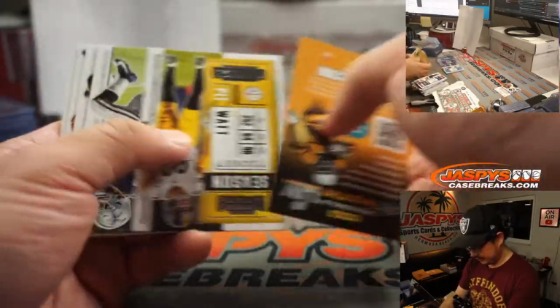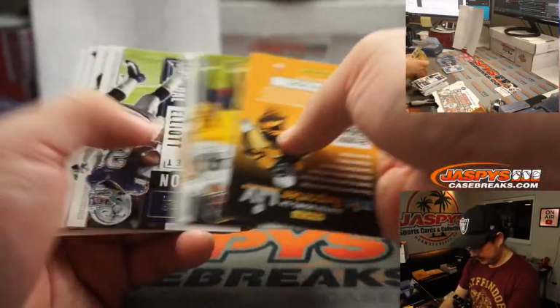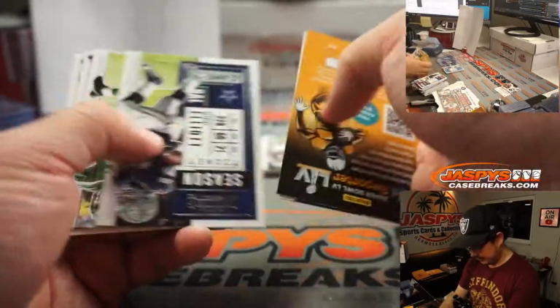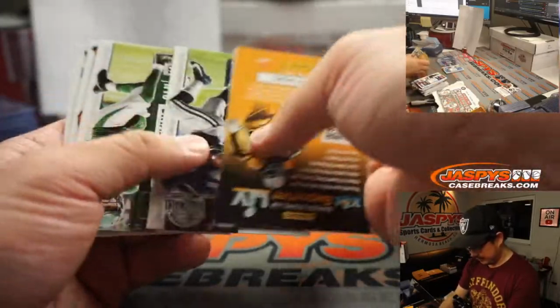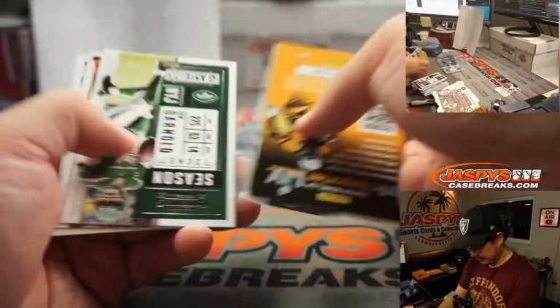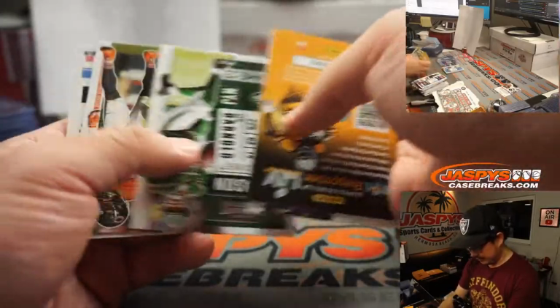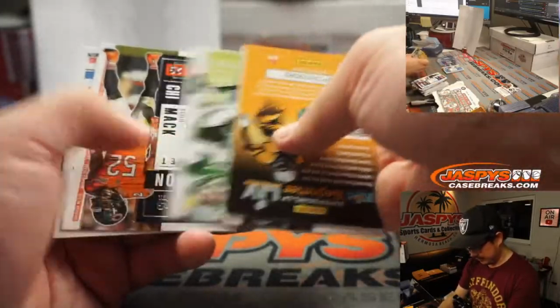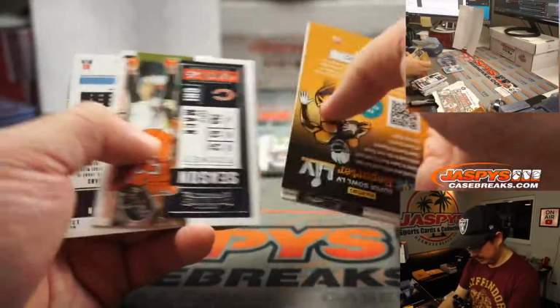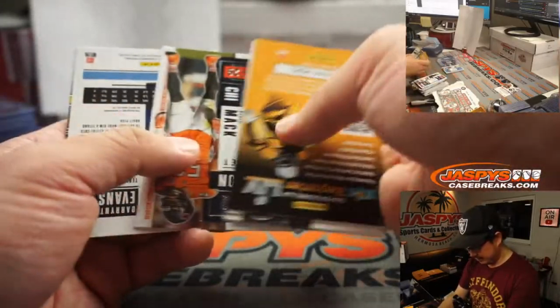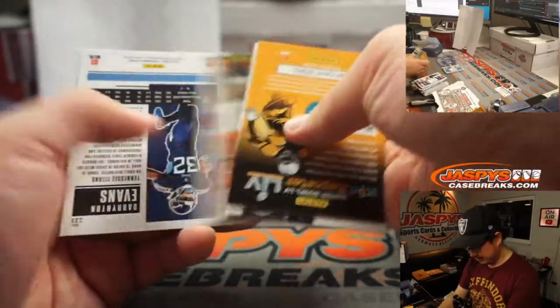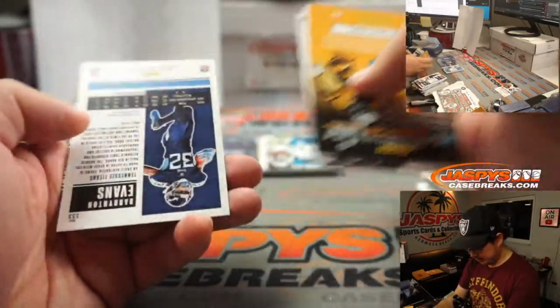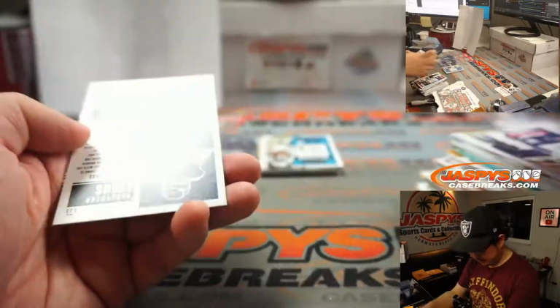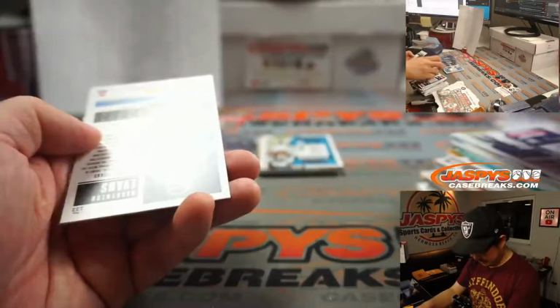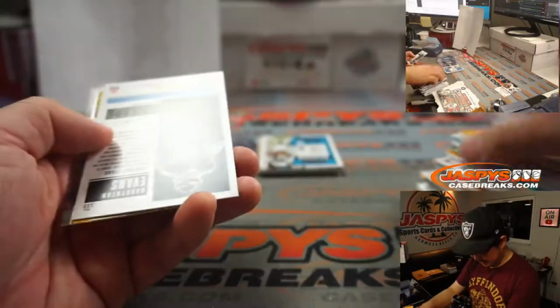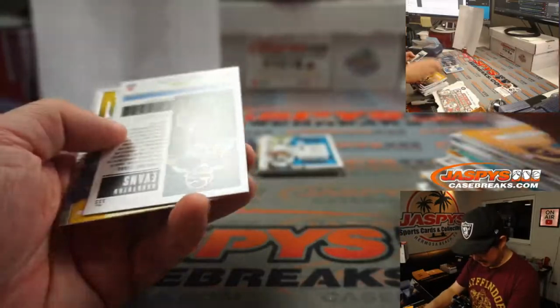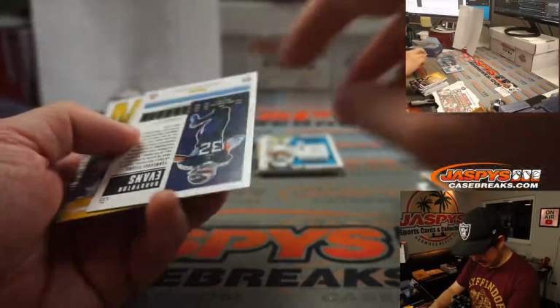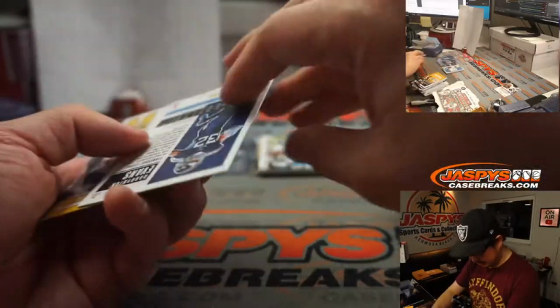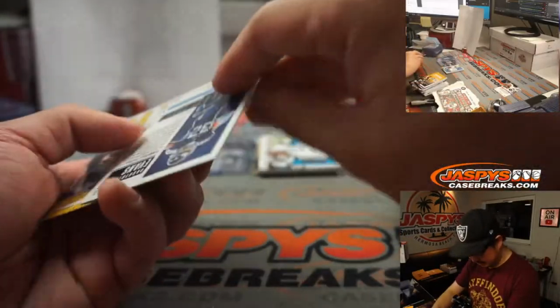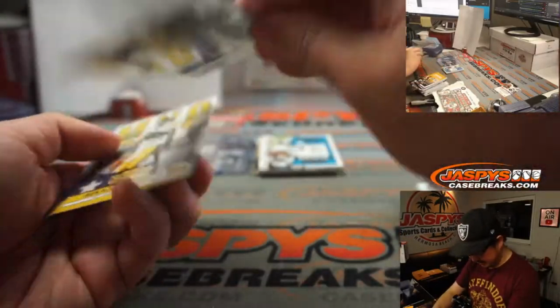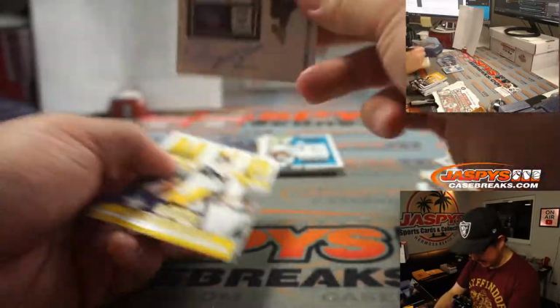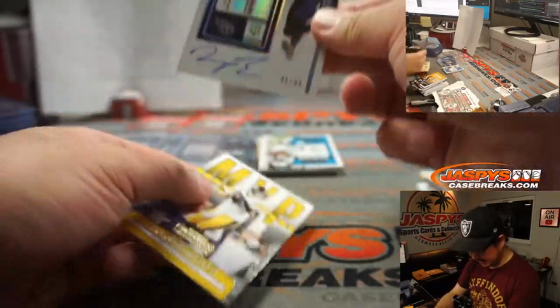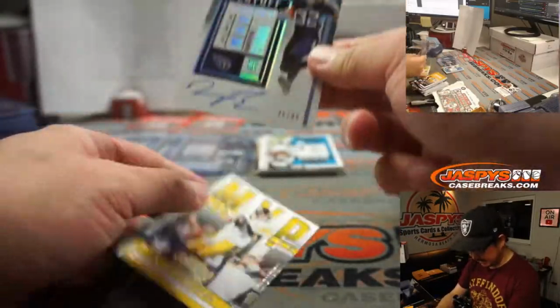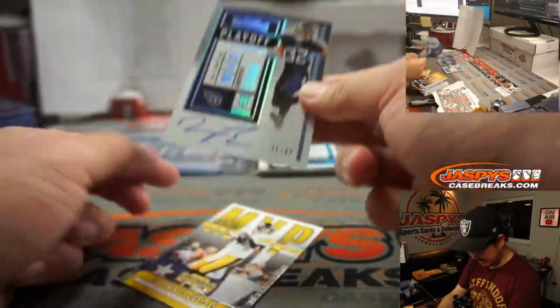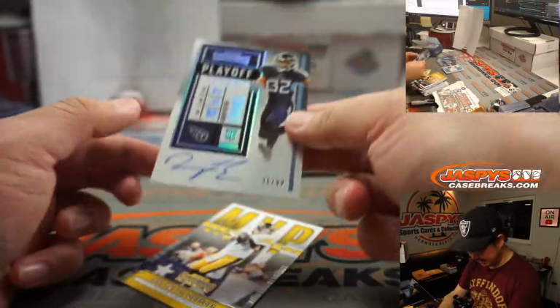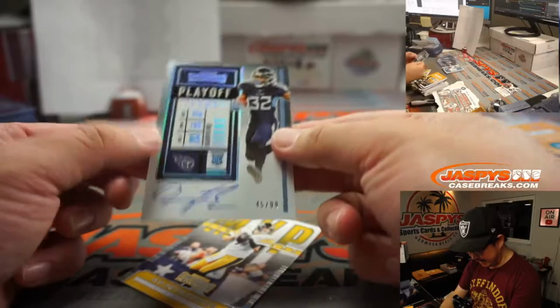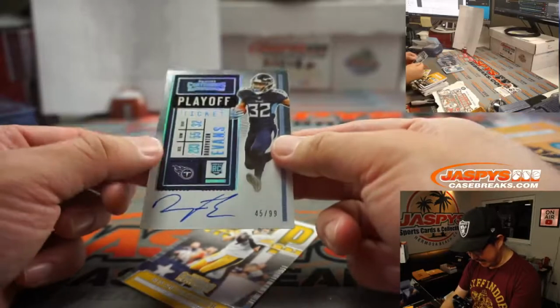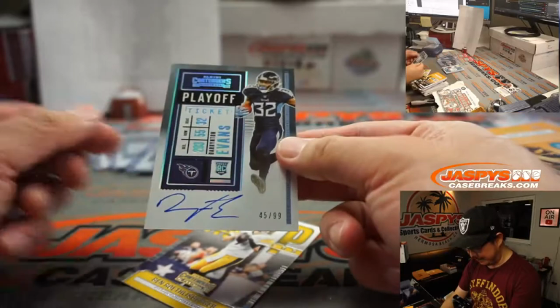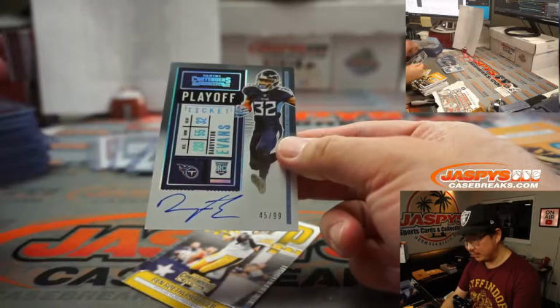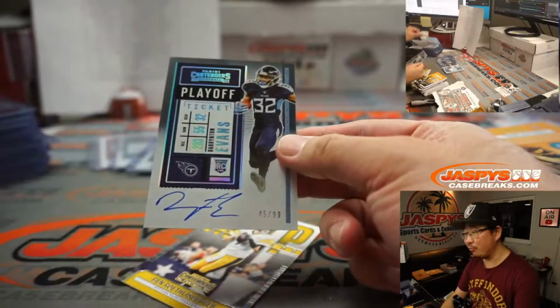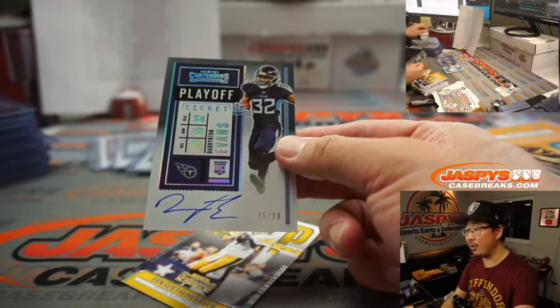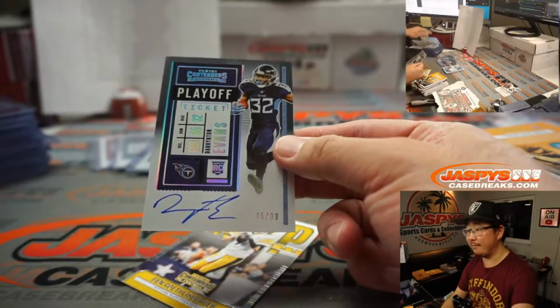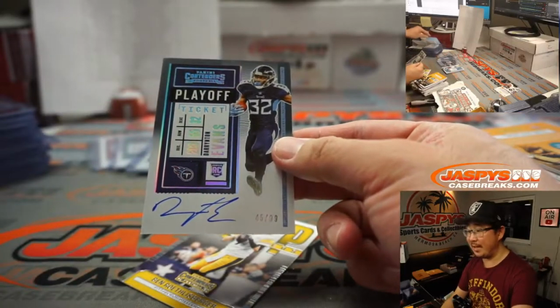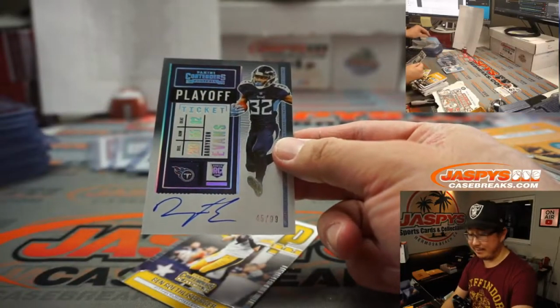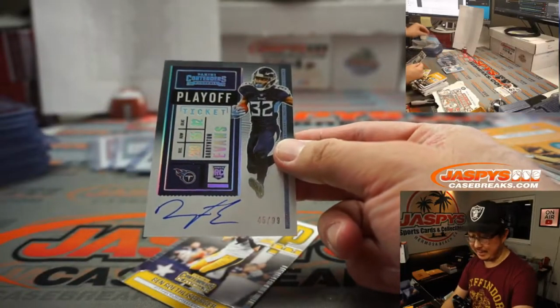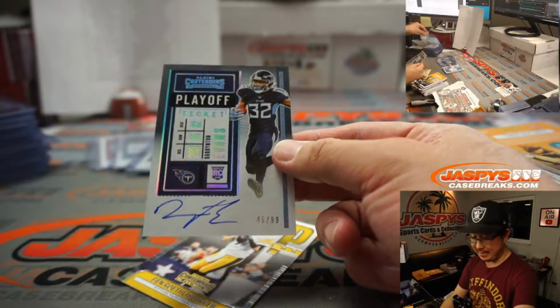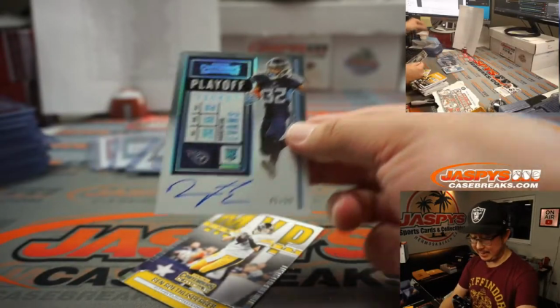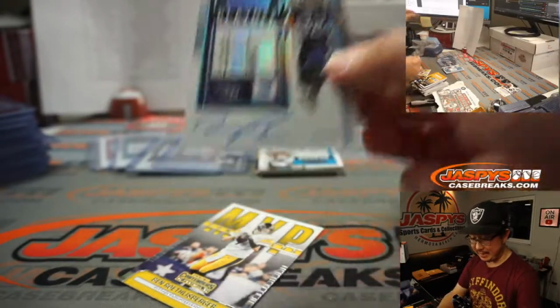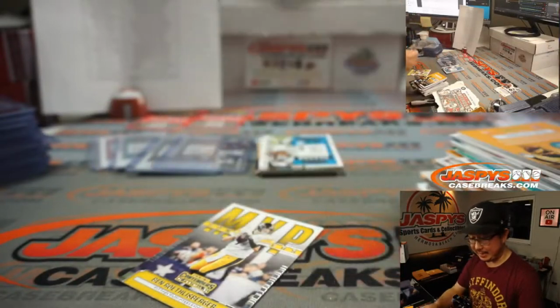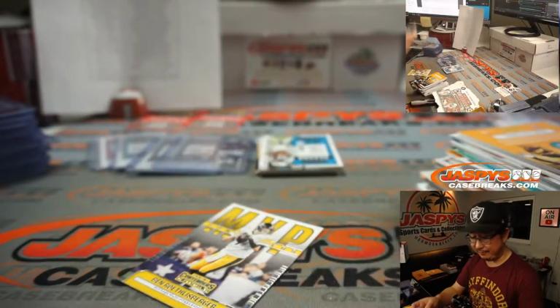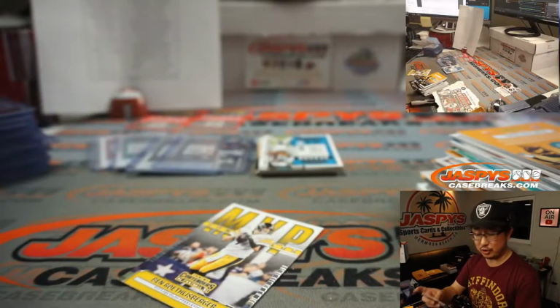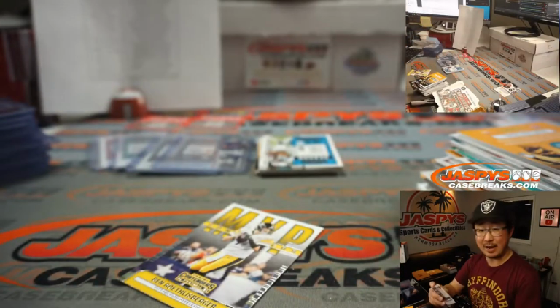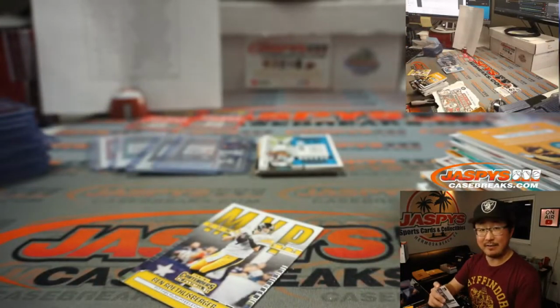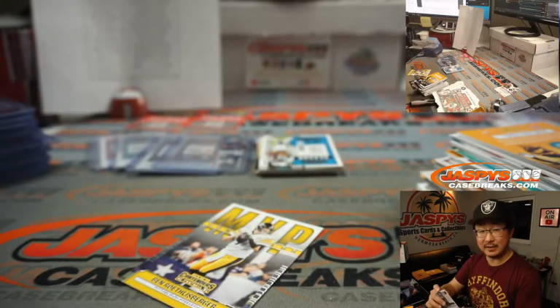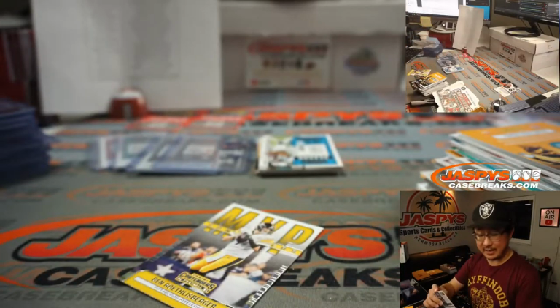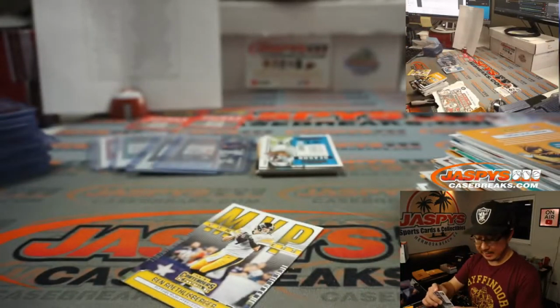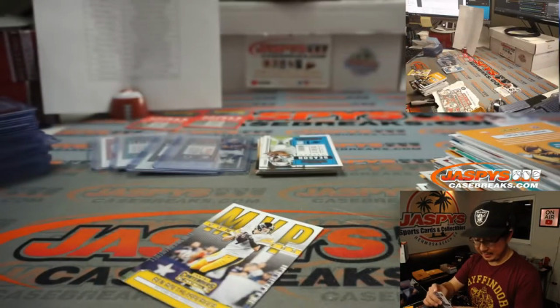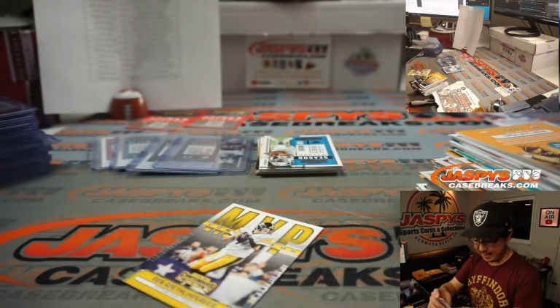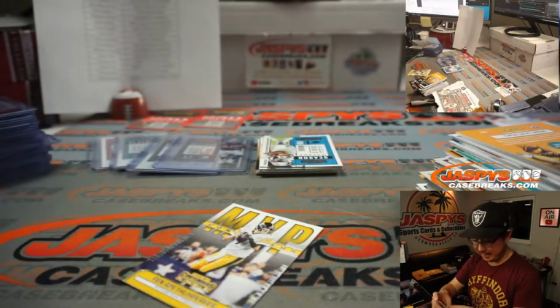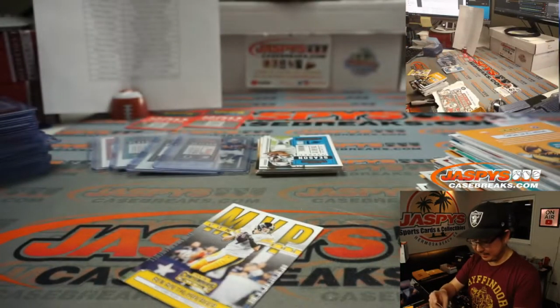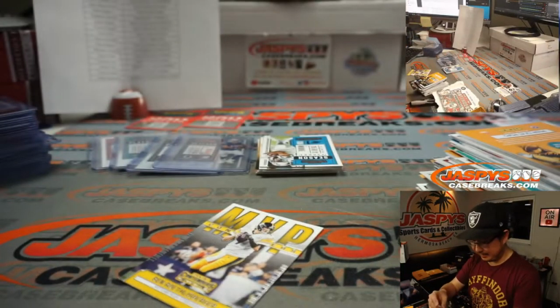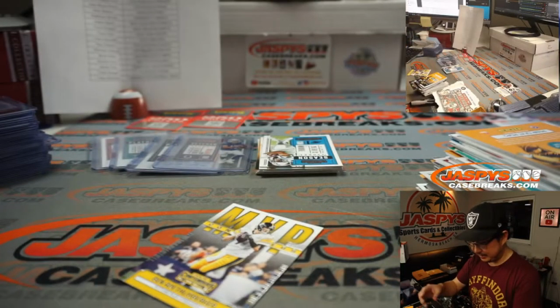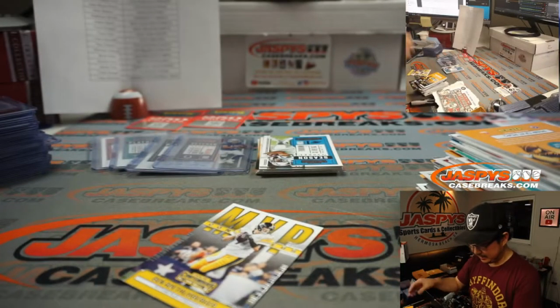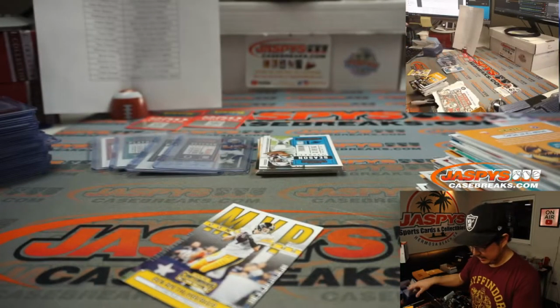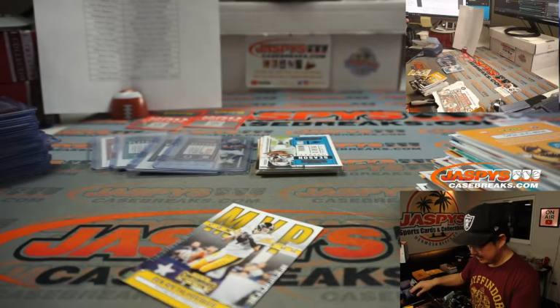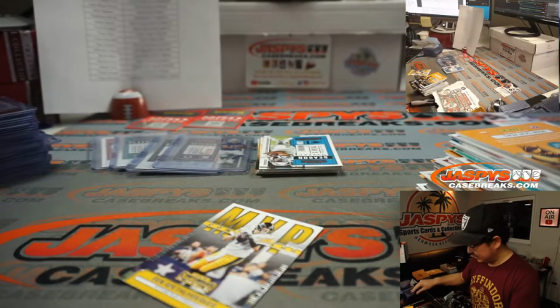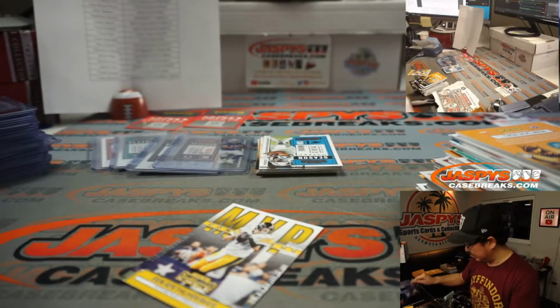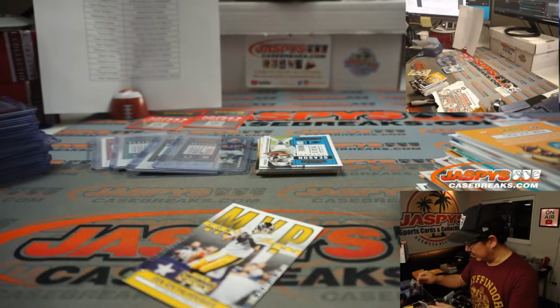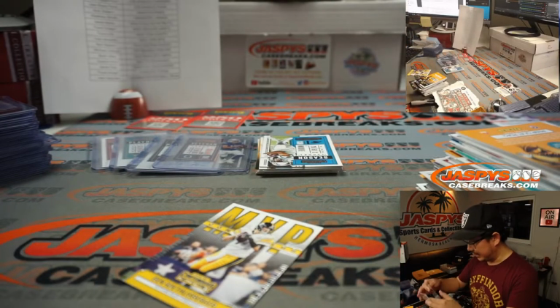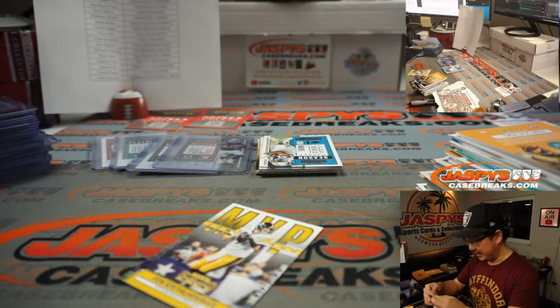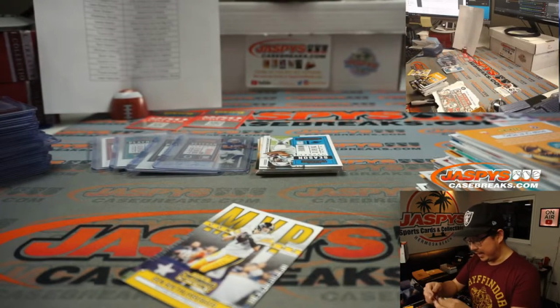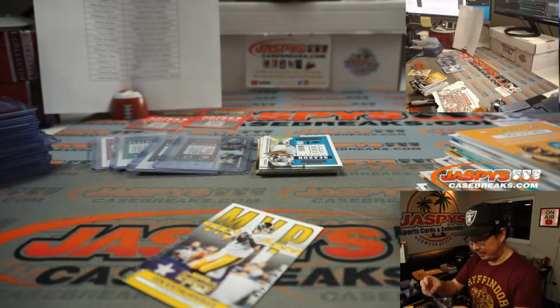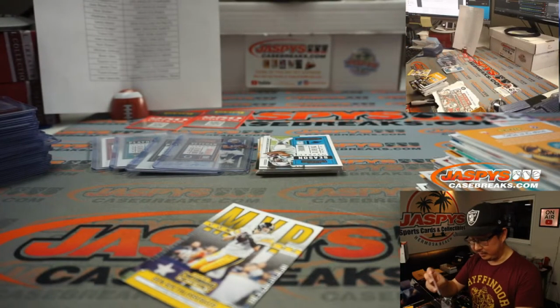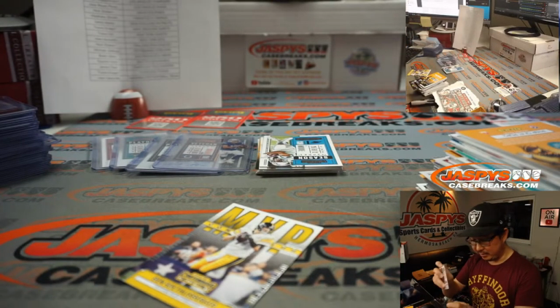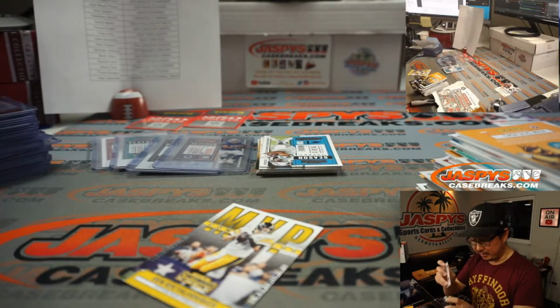And almost done here. We've got Darrington Evans, 45 out of 99 for Travis and the Titans. Got that Tannehill earlier too.